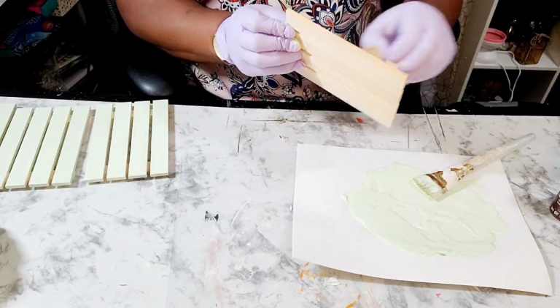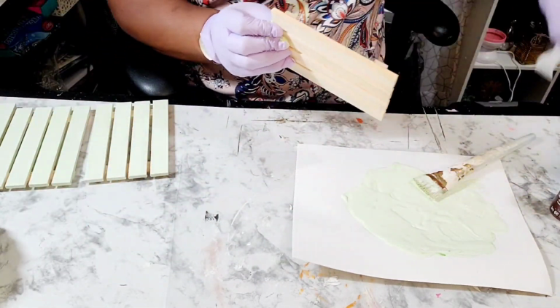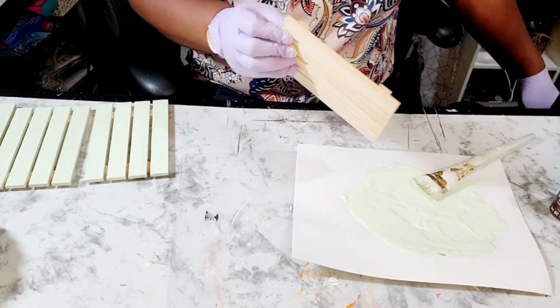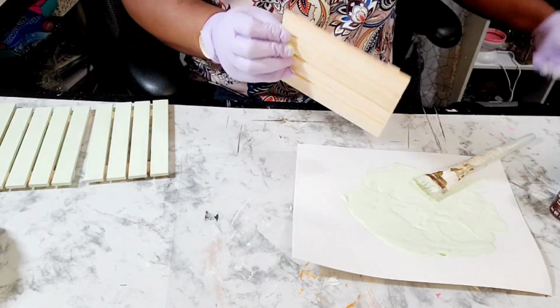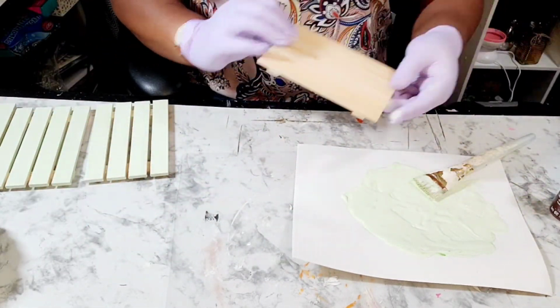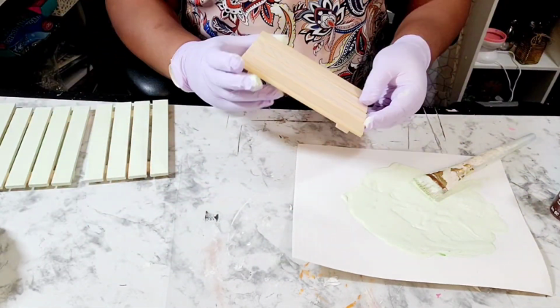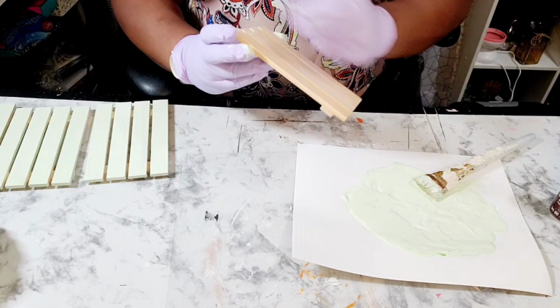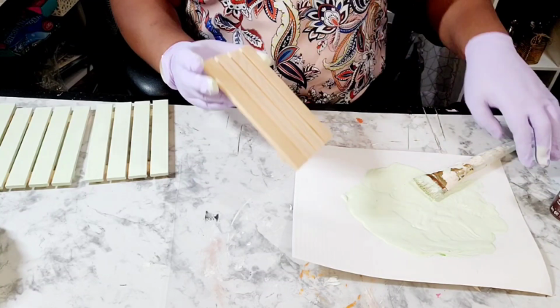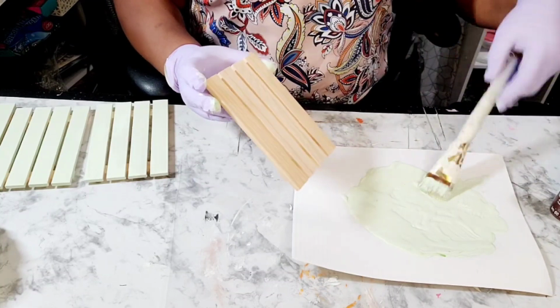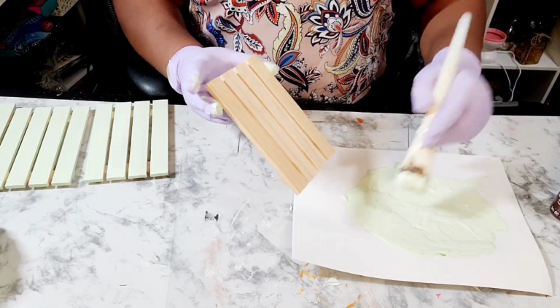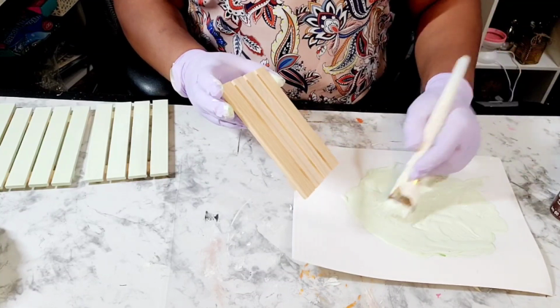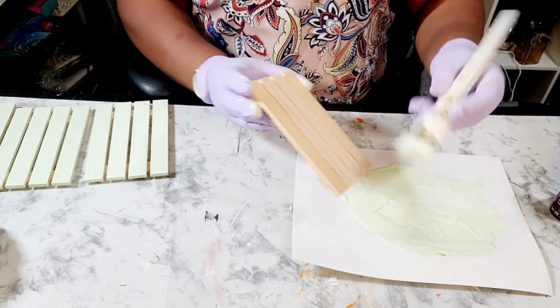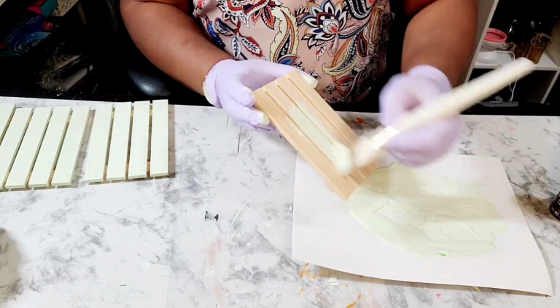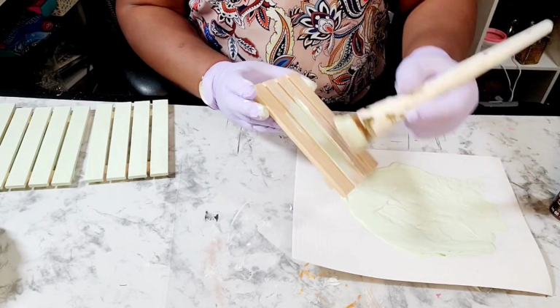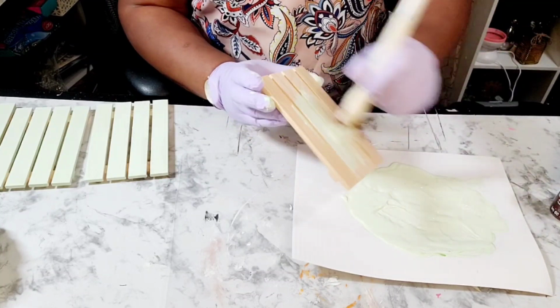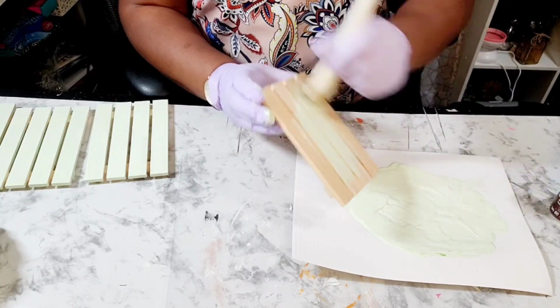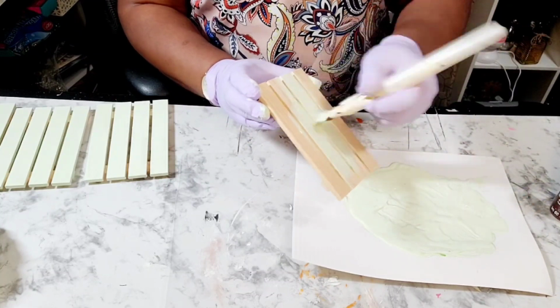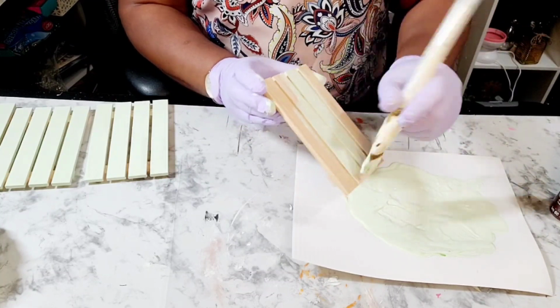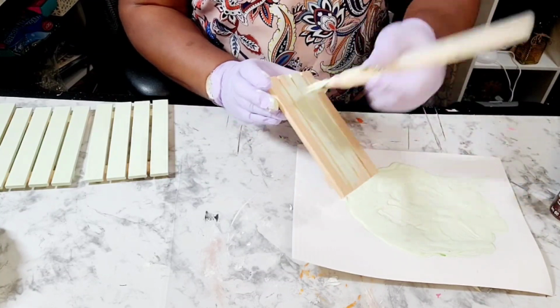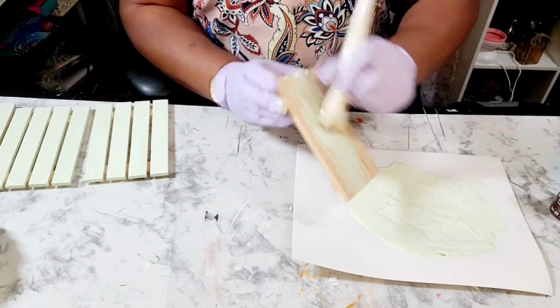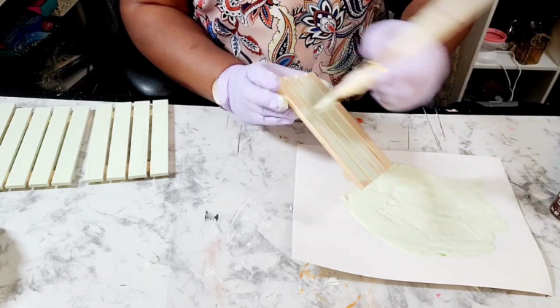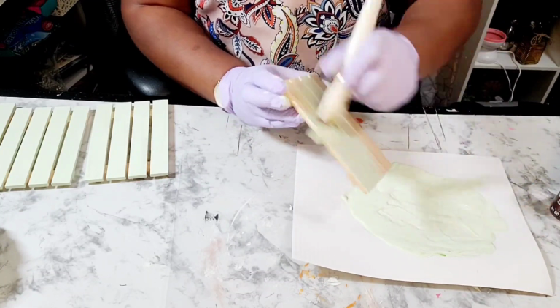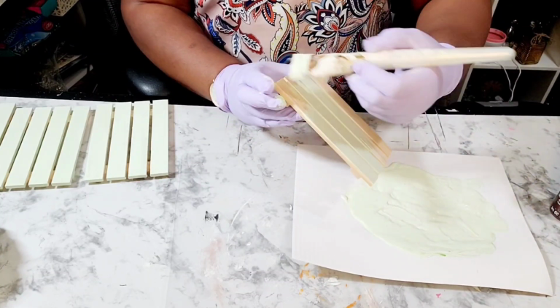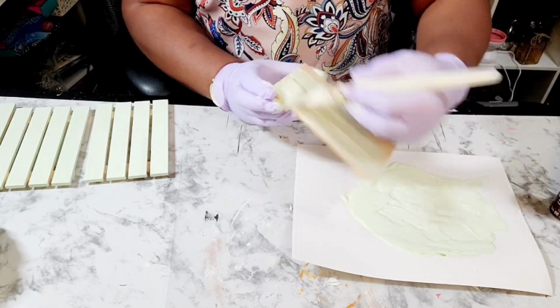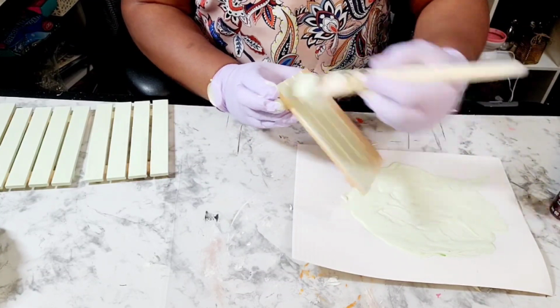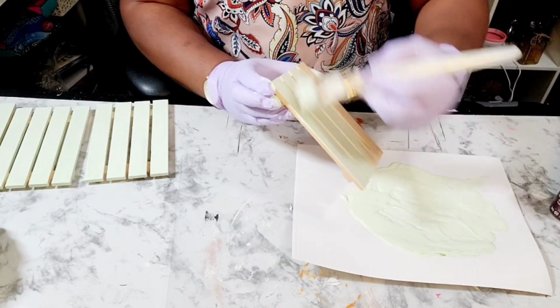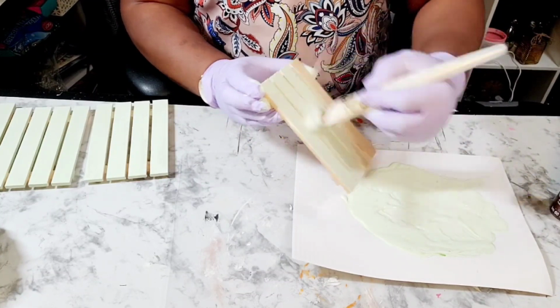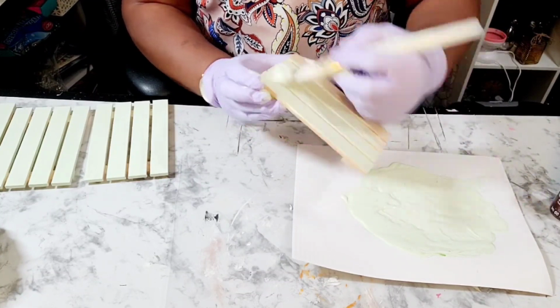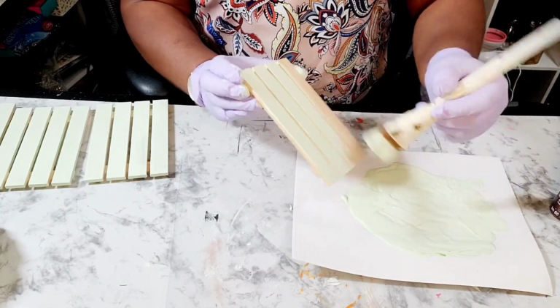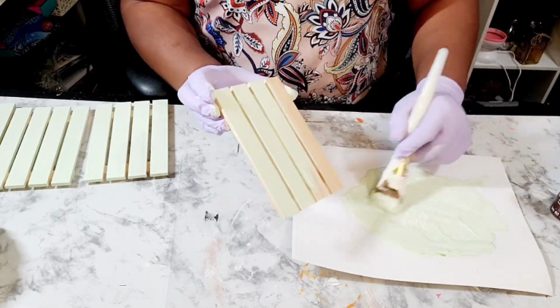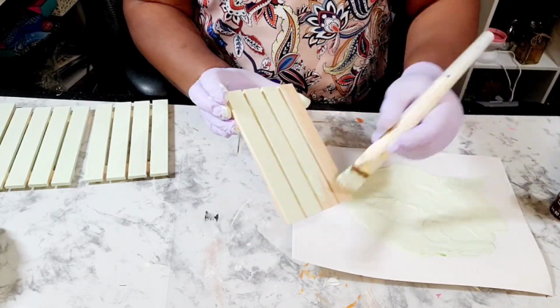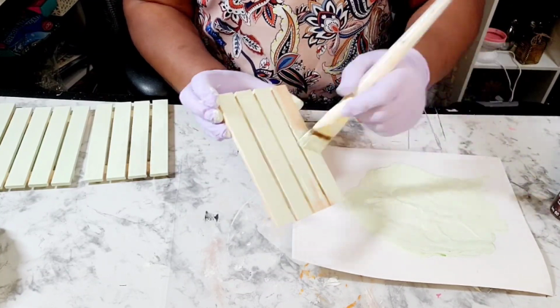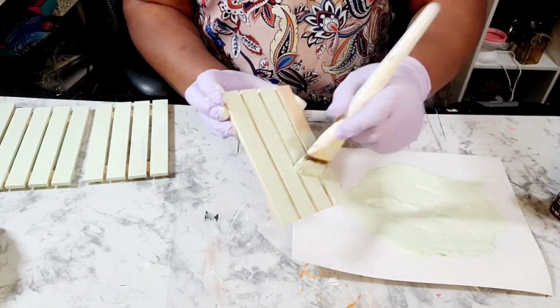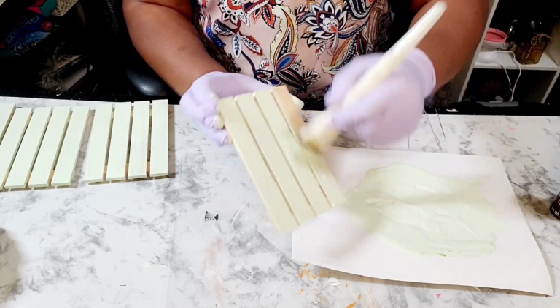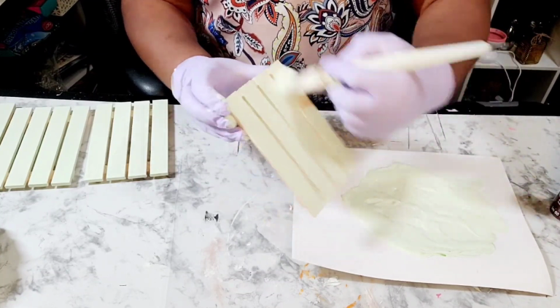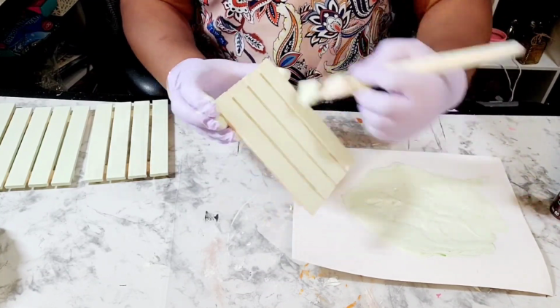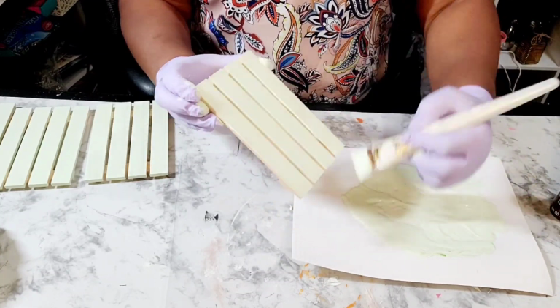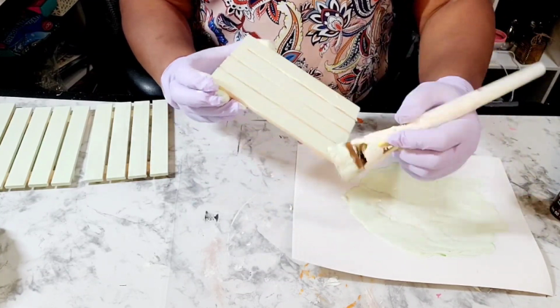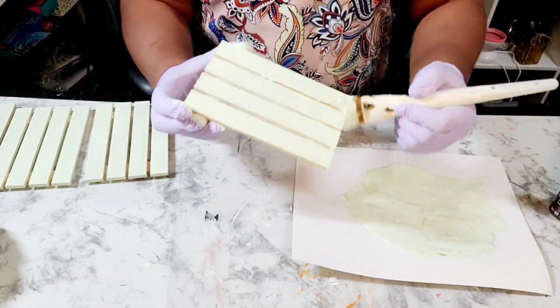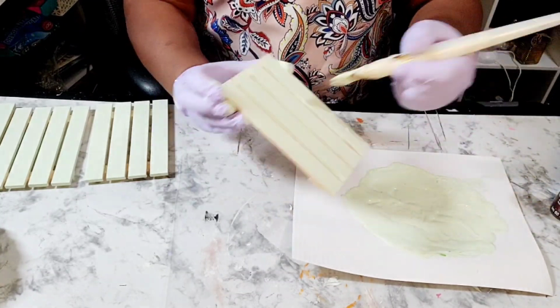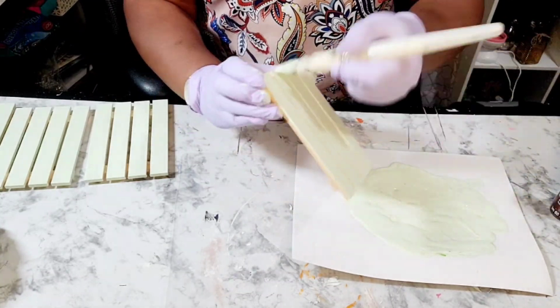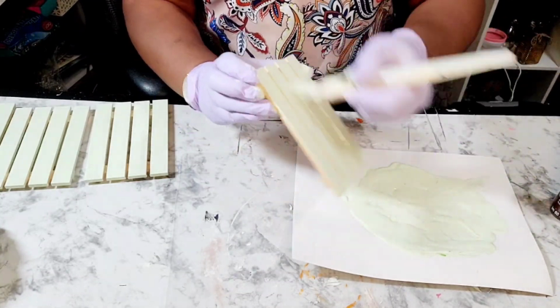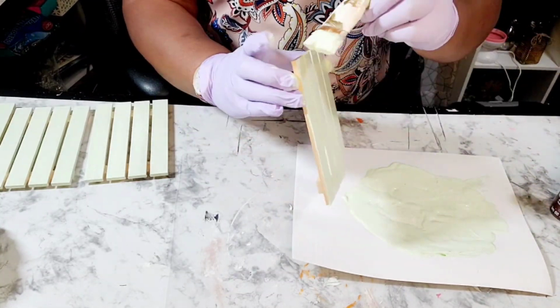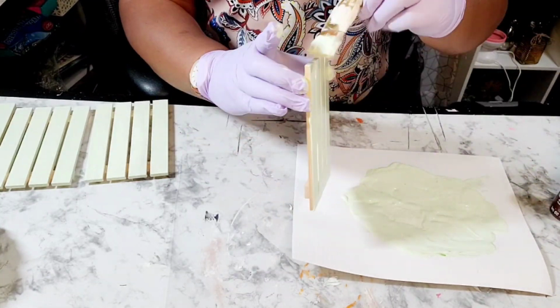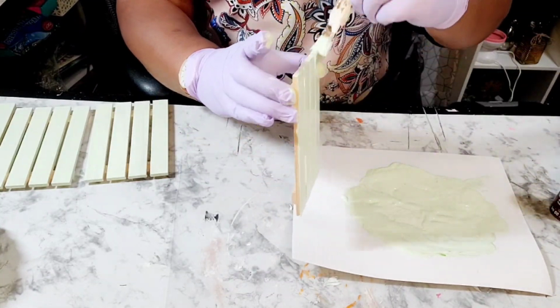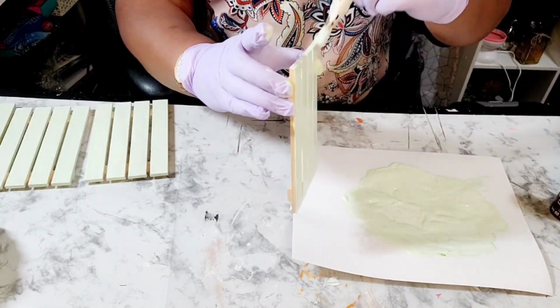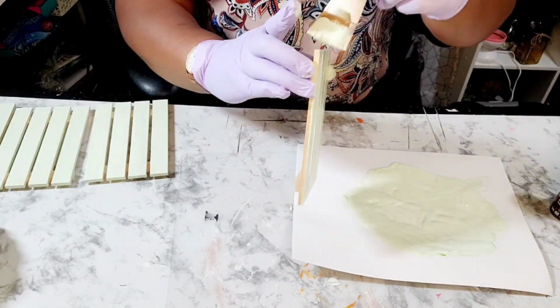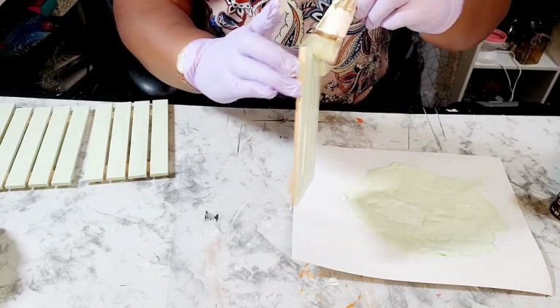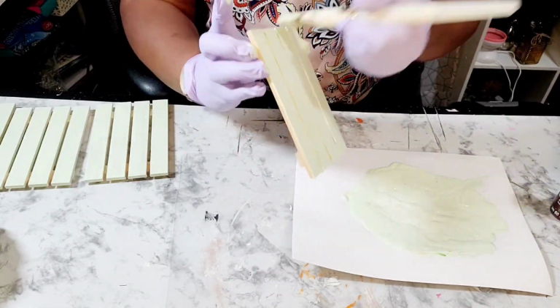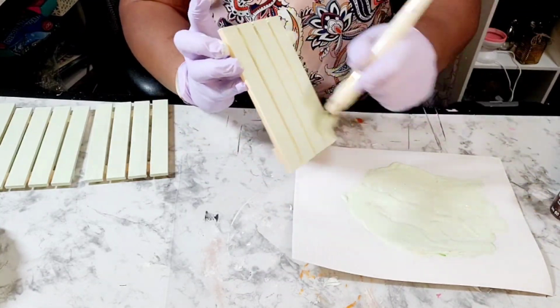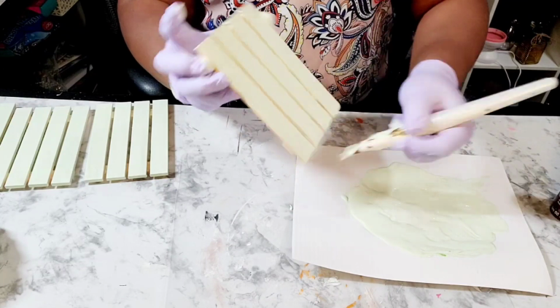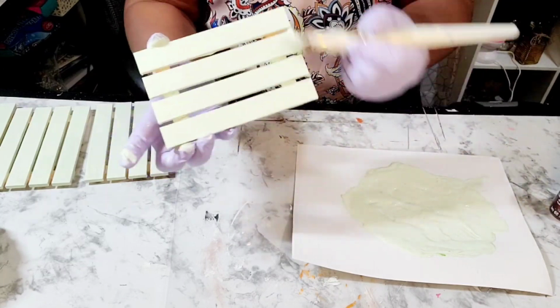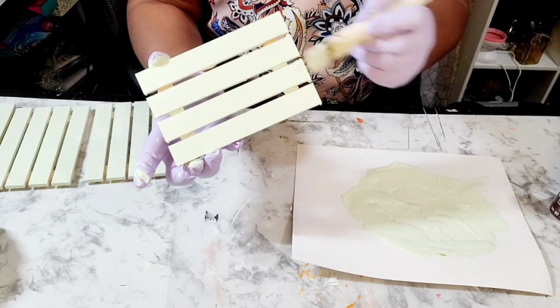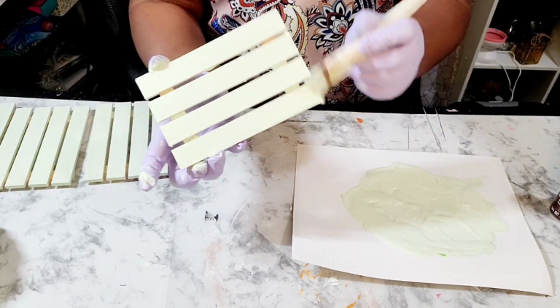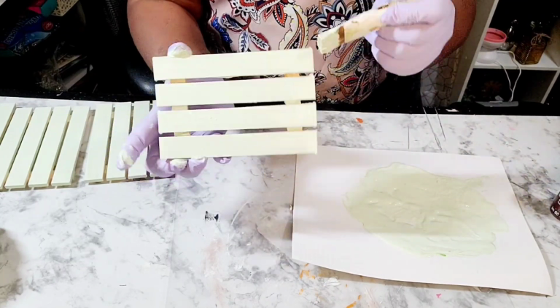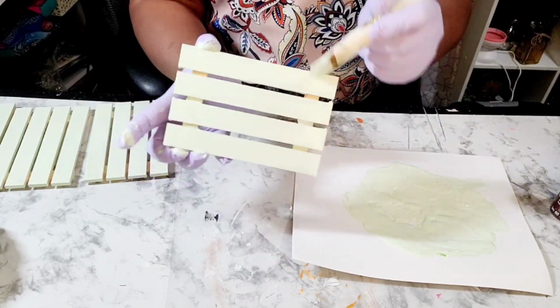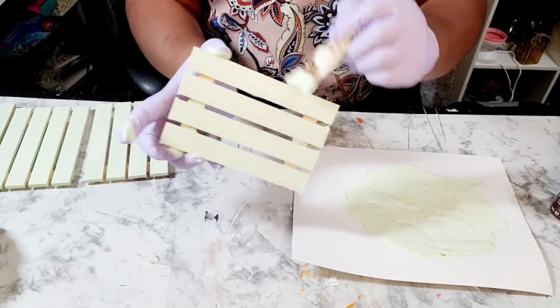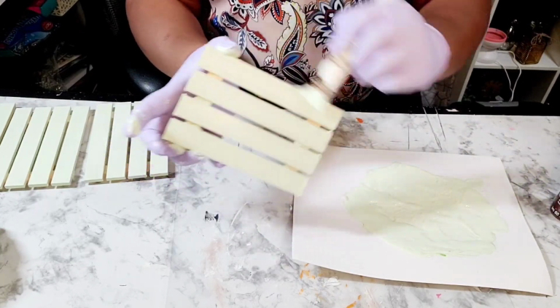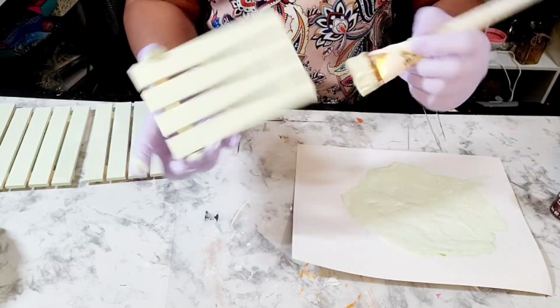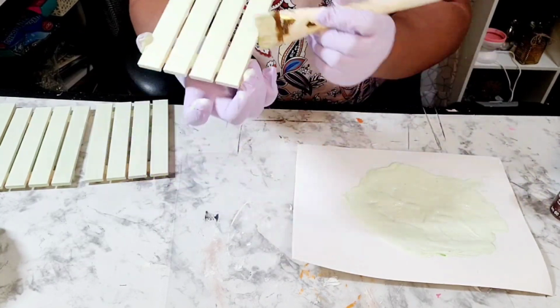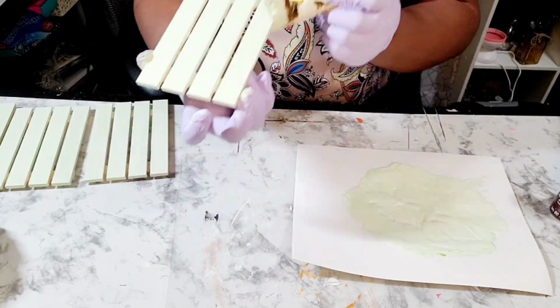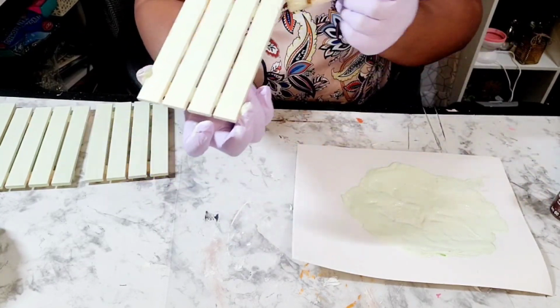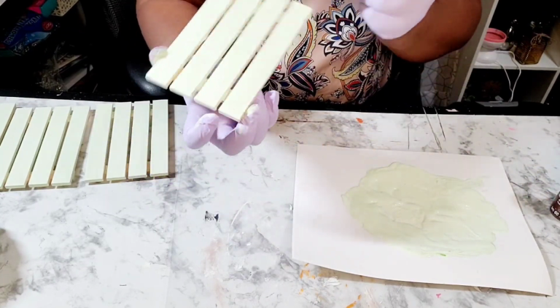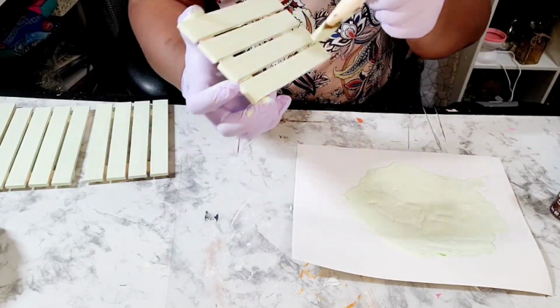I'm just removing all the tags and applying a generous coat of this paint on it.